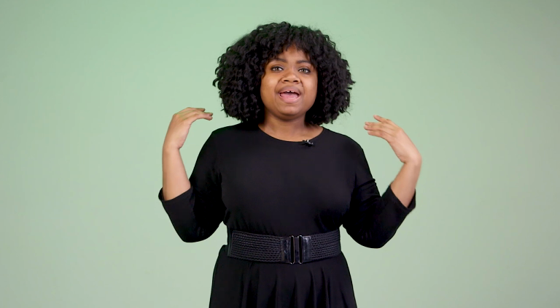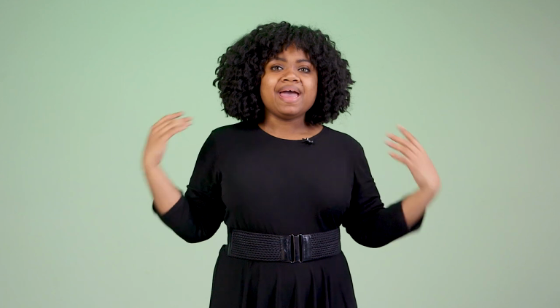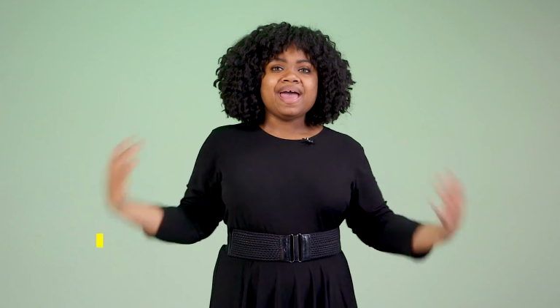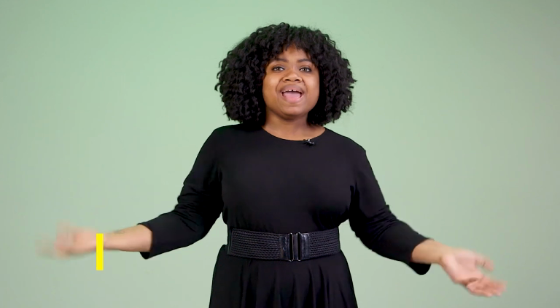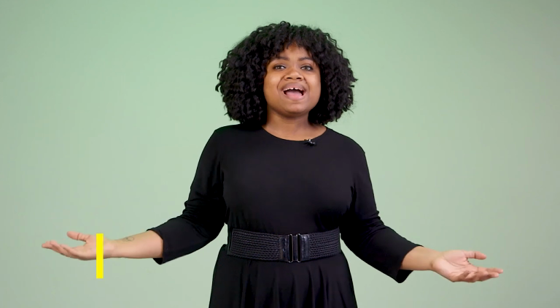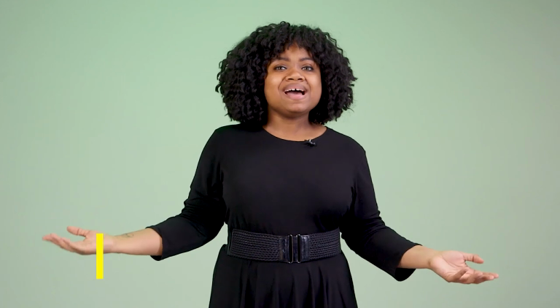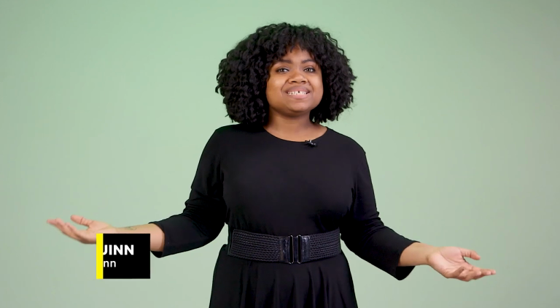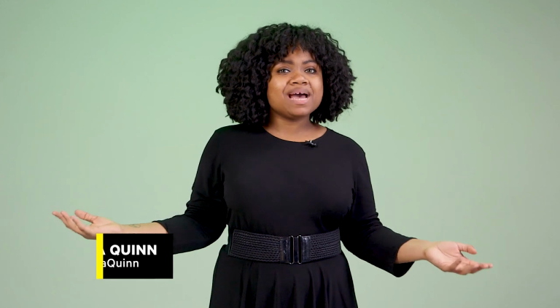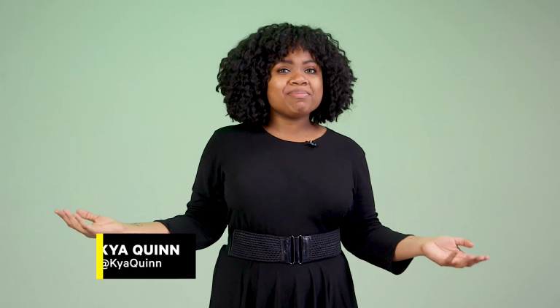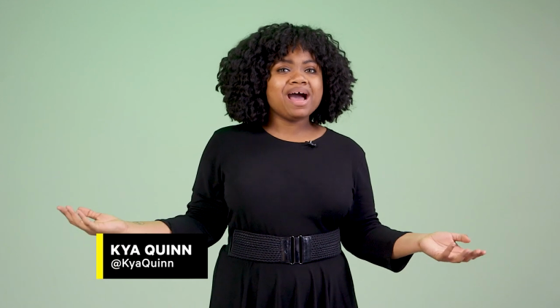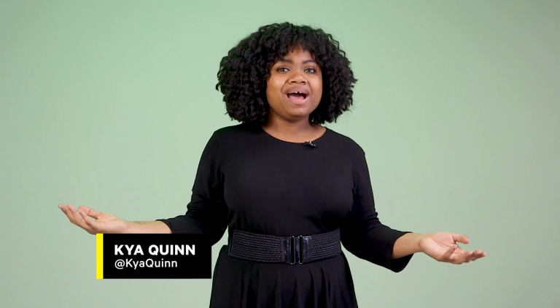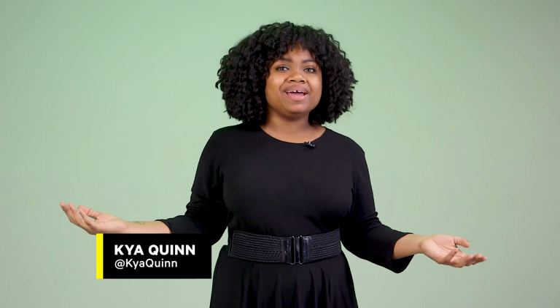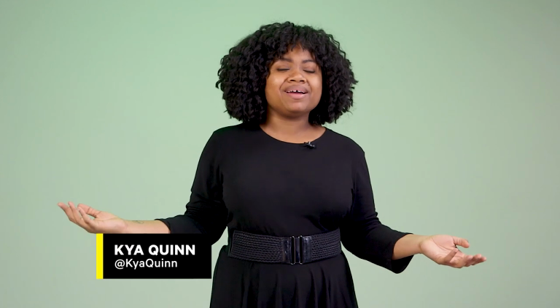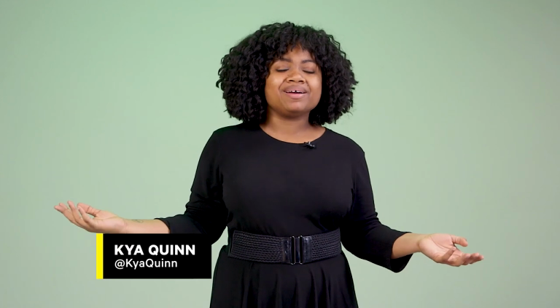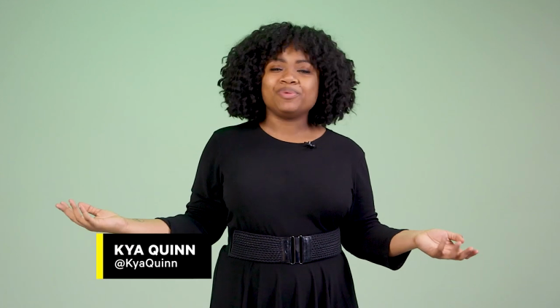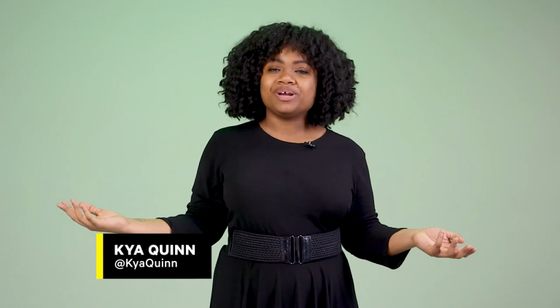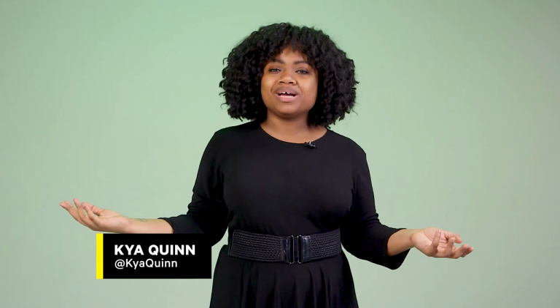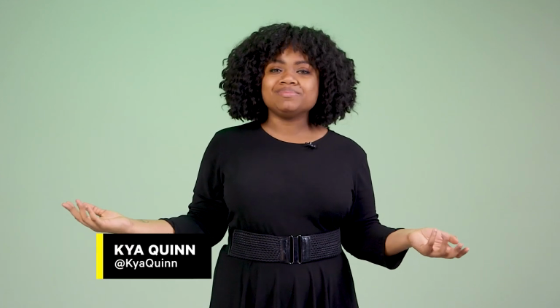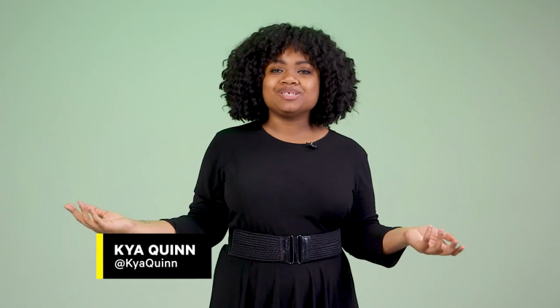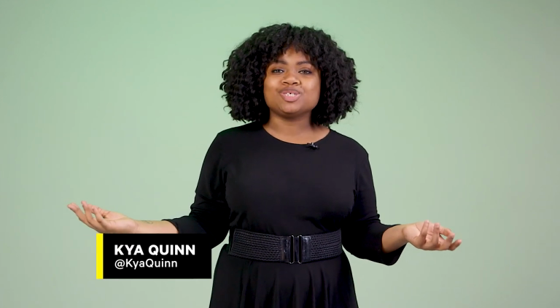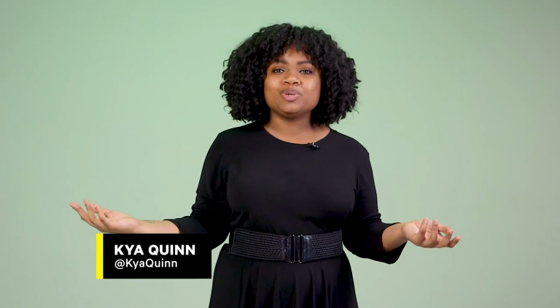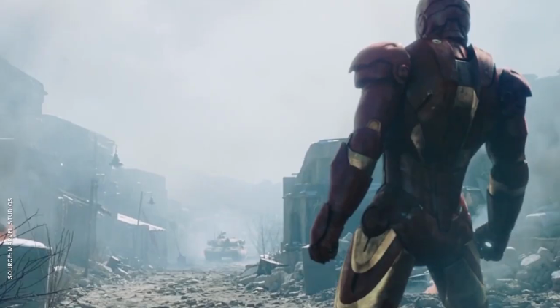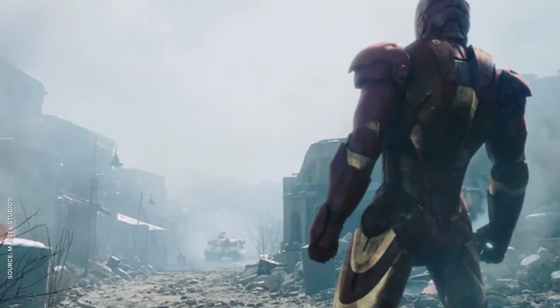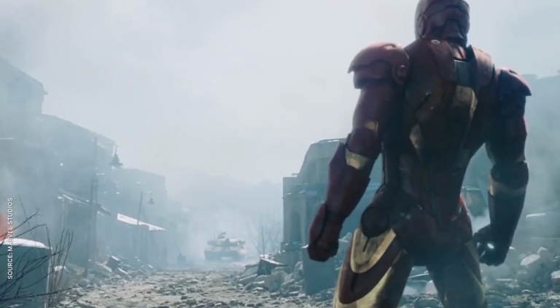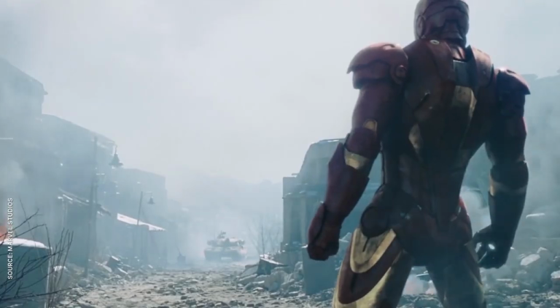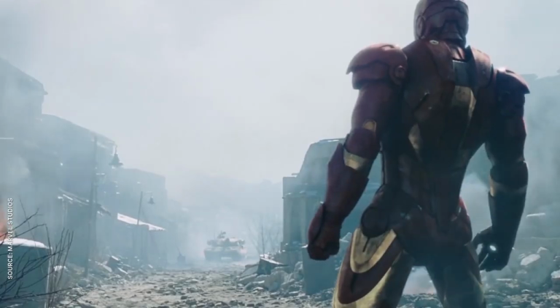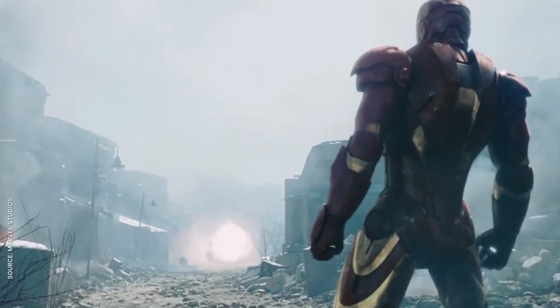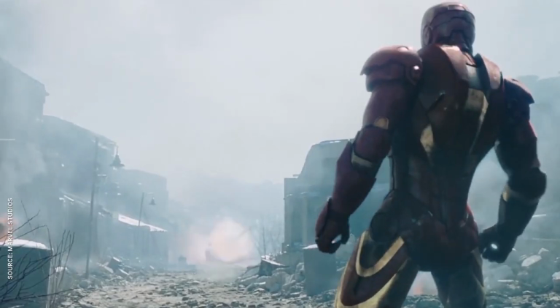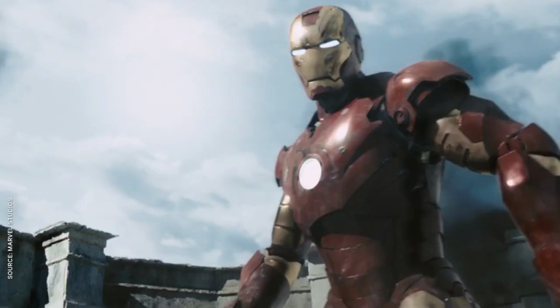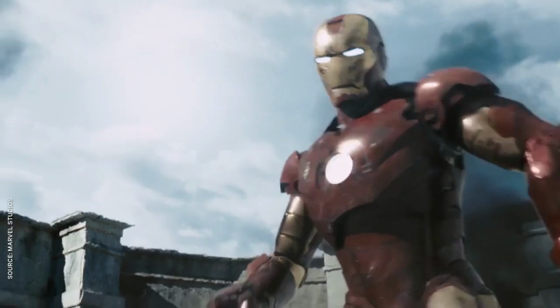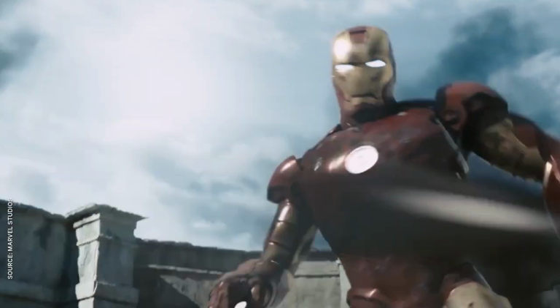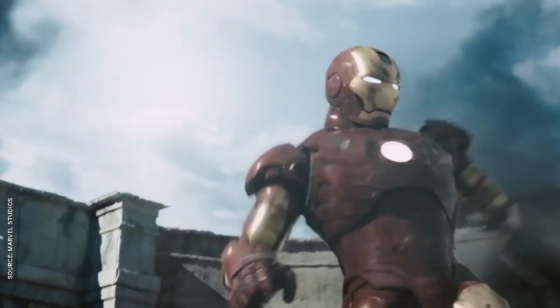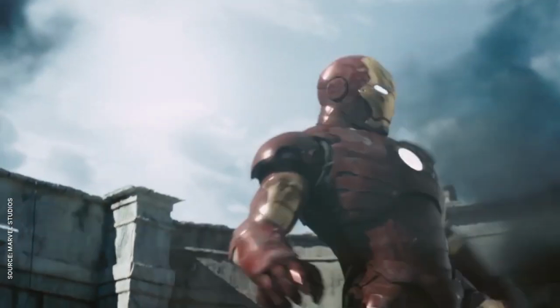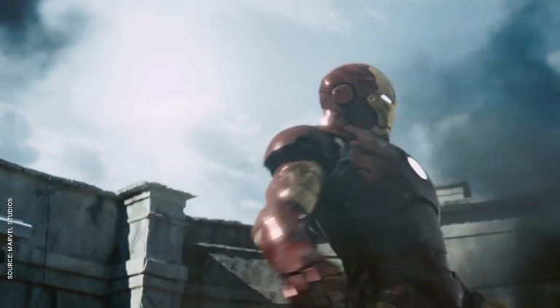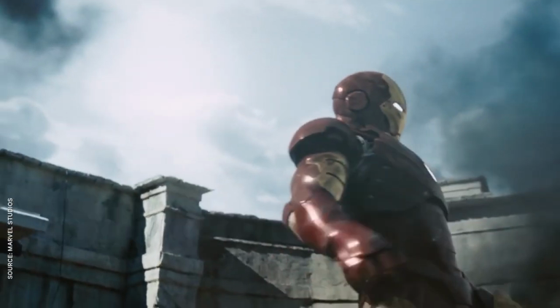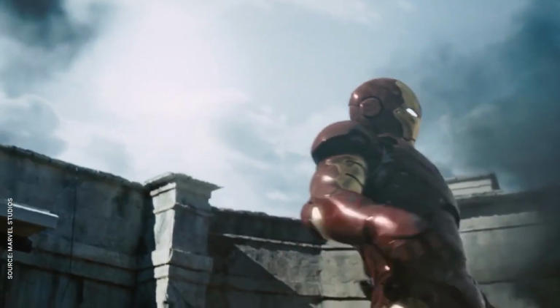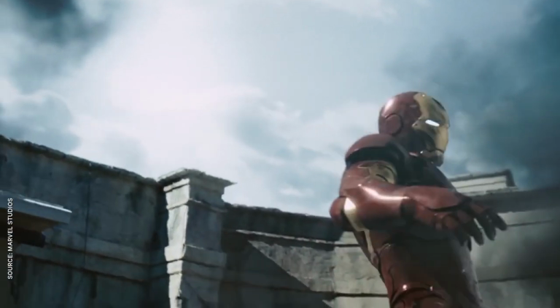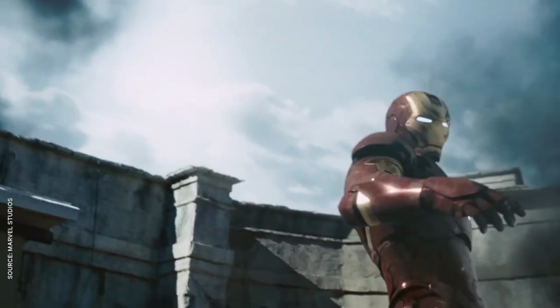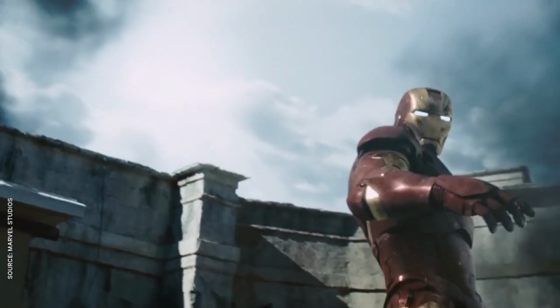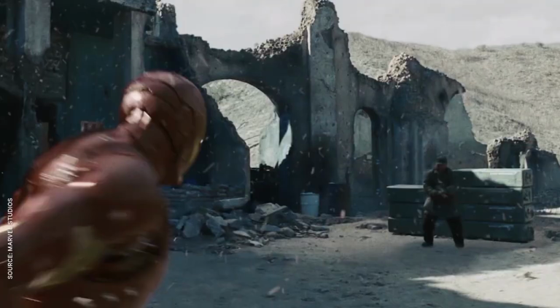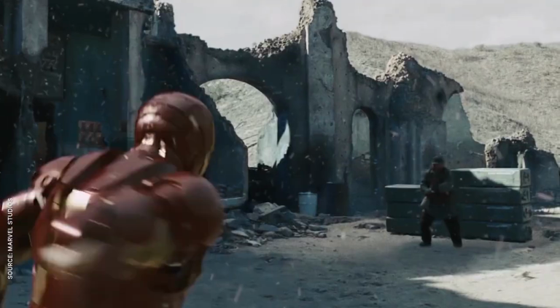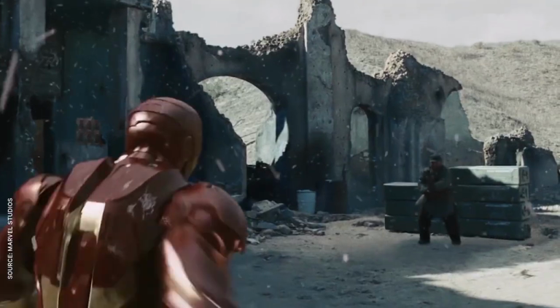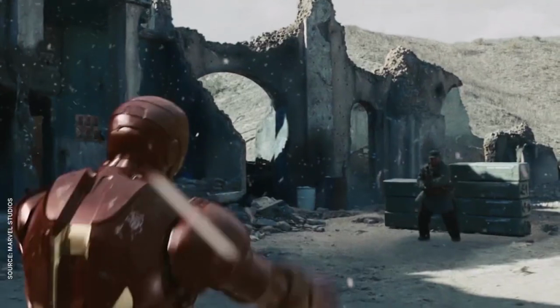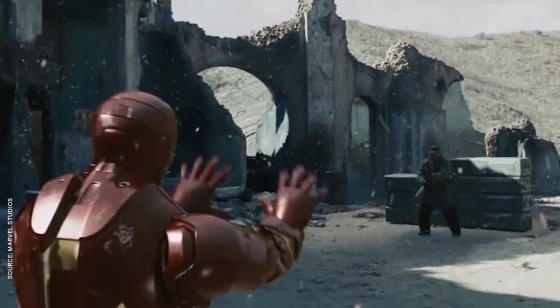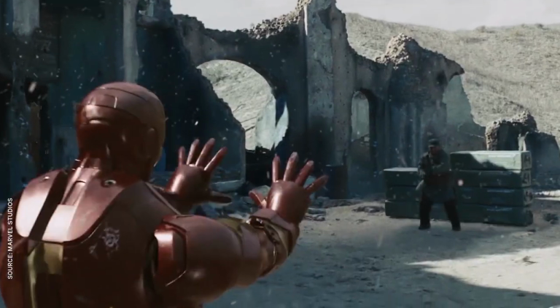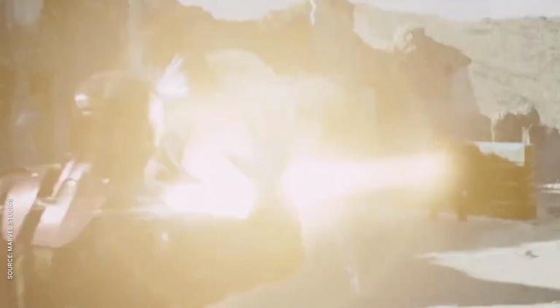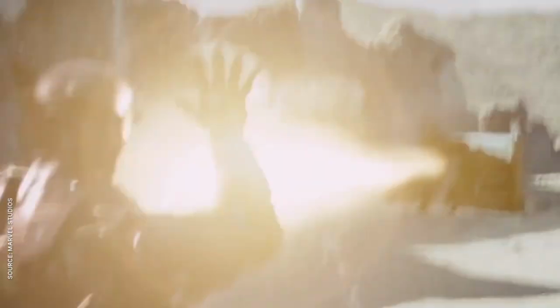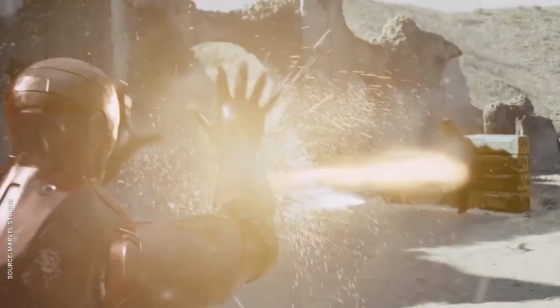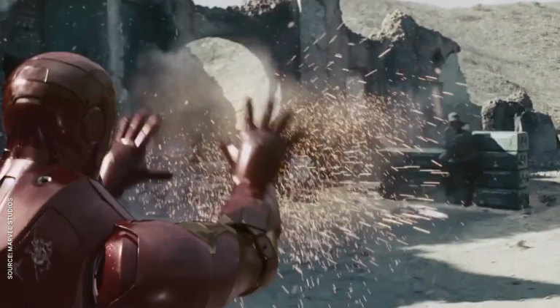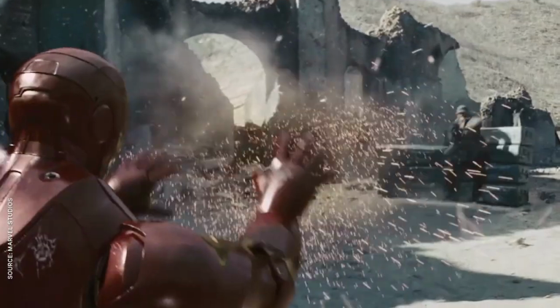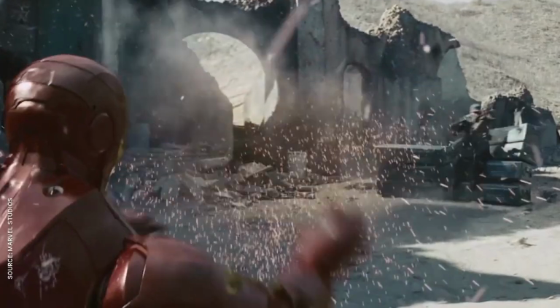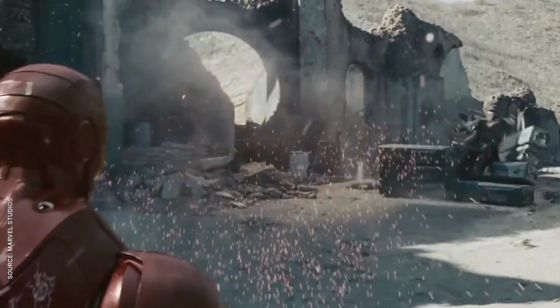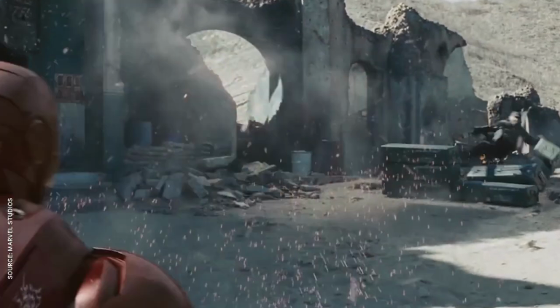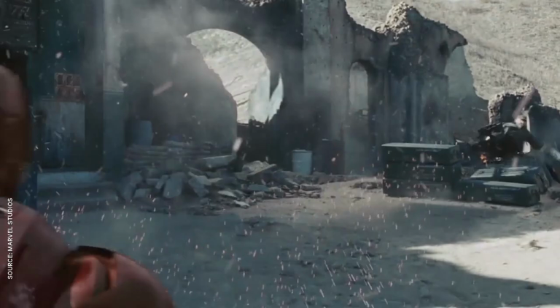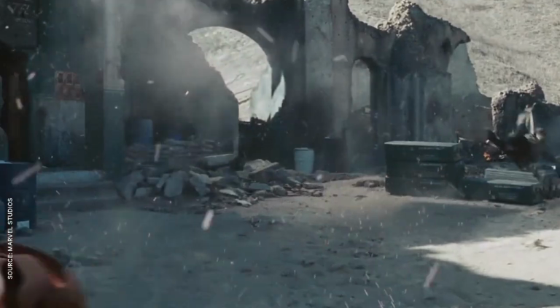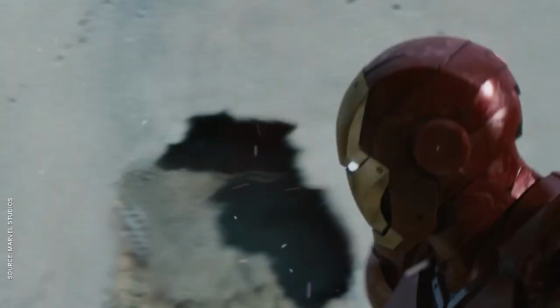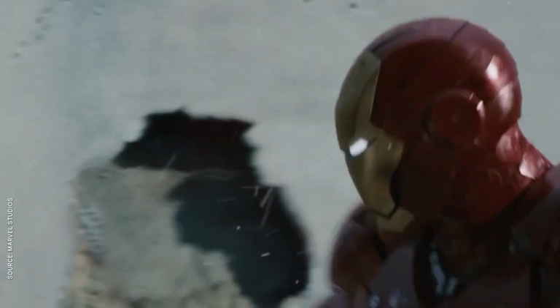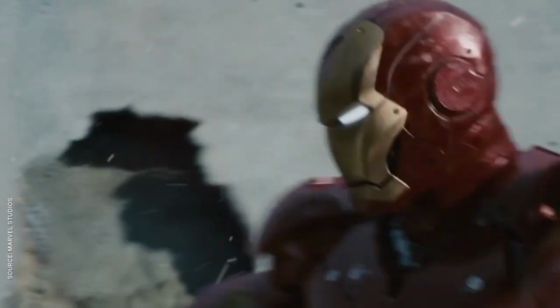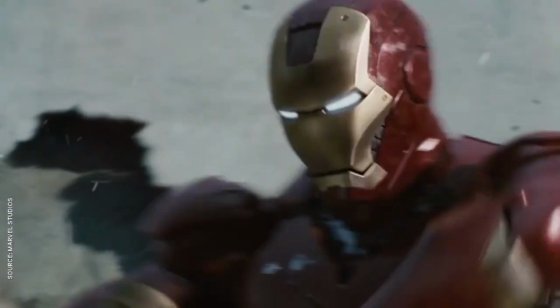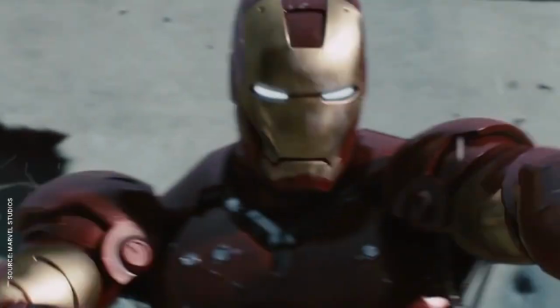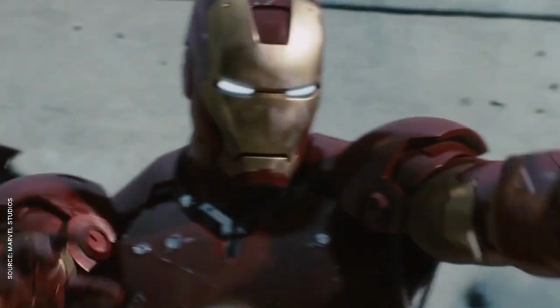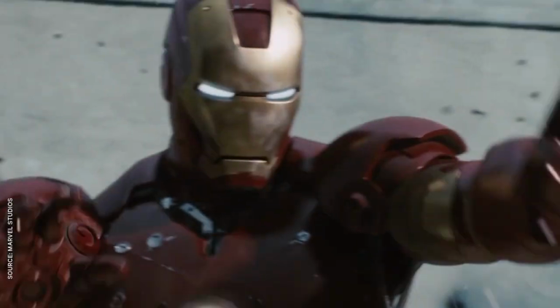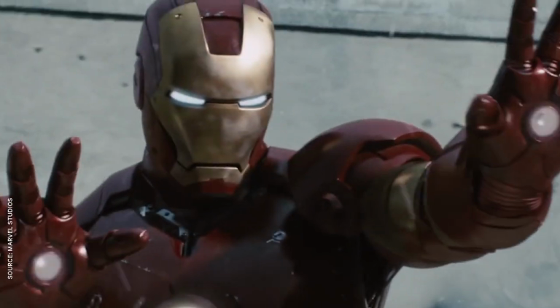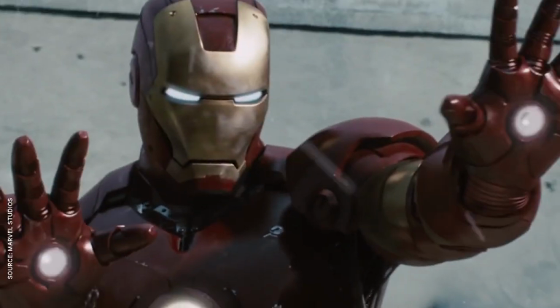Hey guys, I'm Kaya, and when it comes to superhero fashion, no one touches the debonair destruction of the invincible Iron Man.